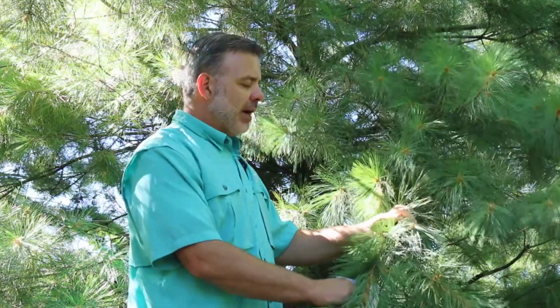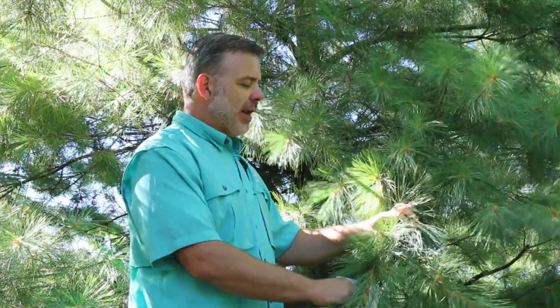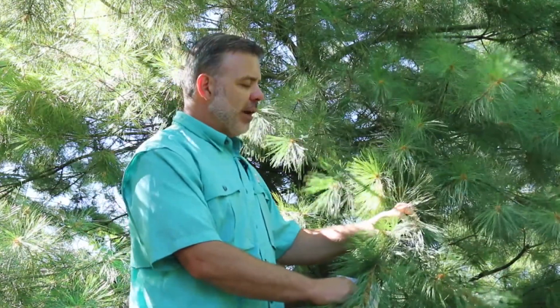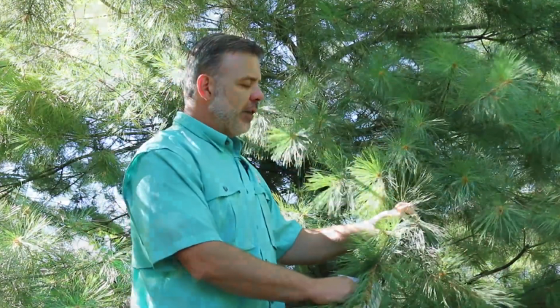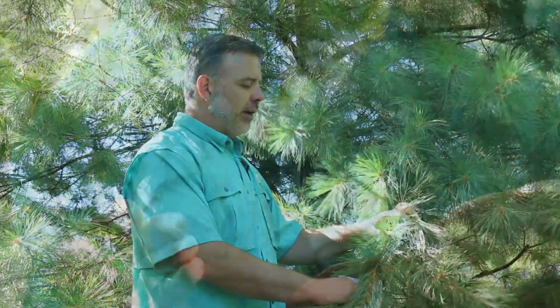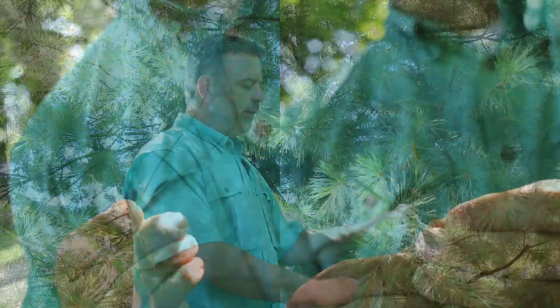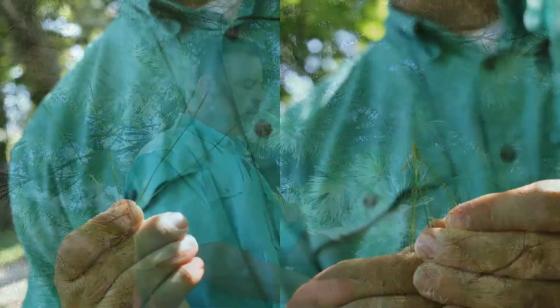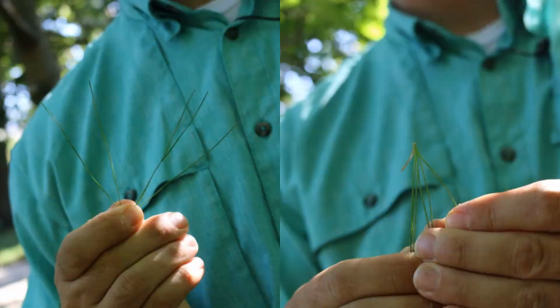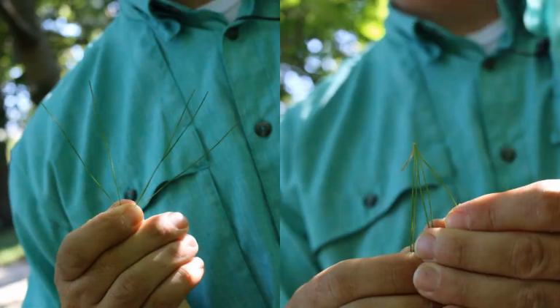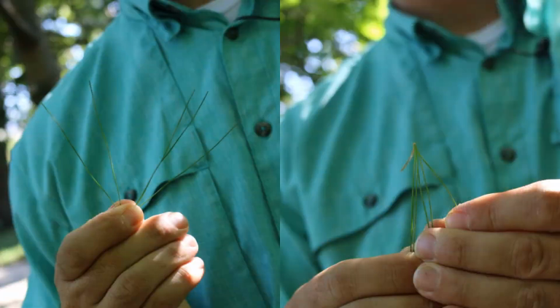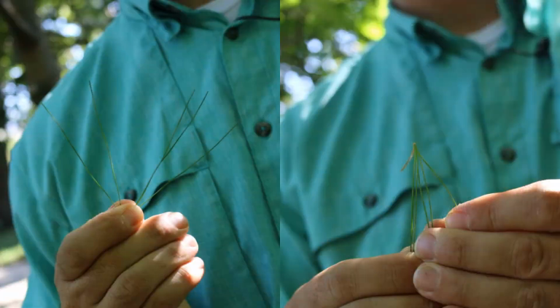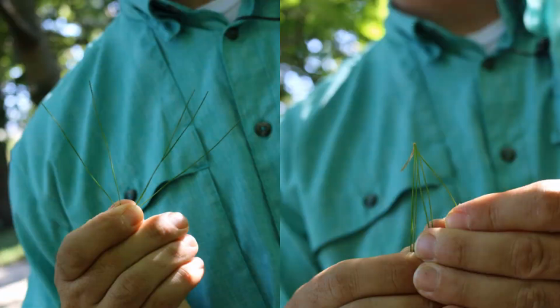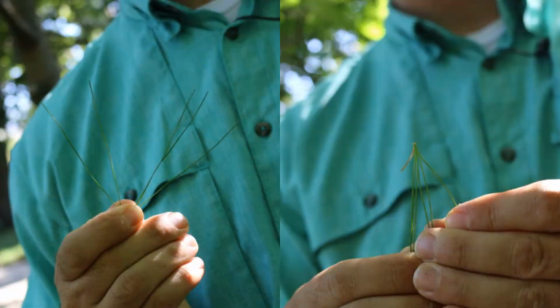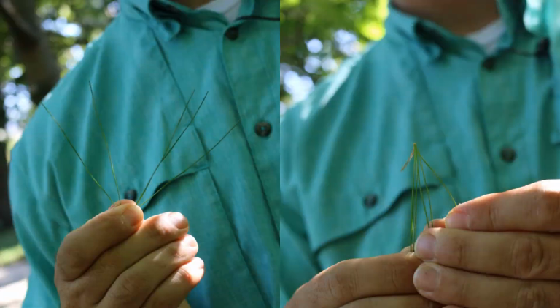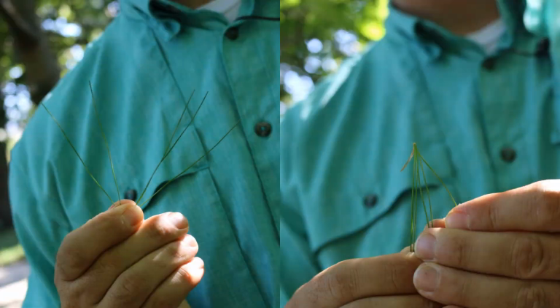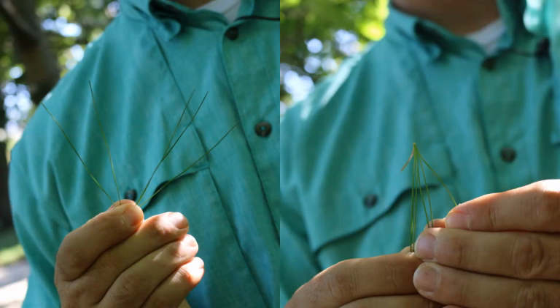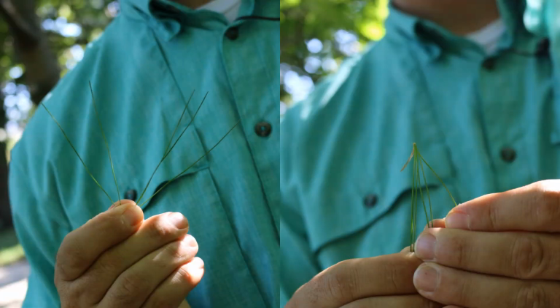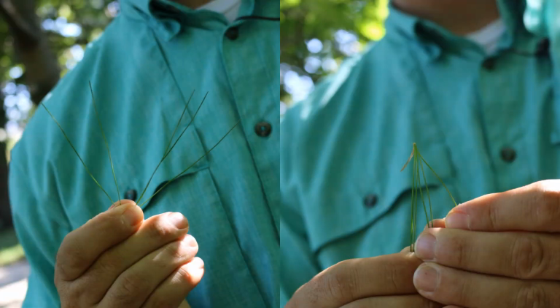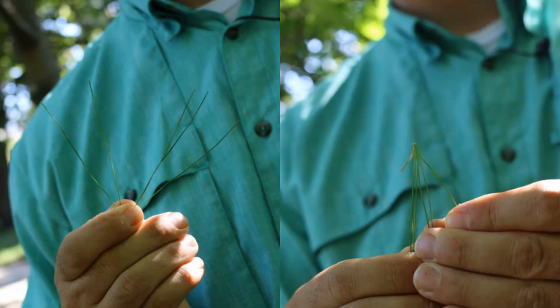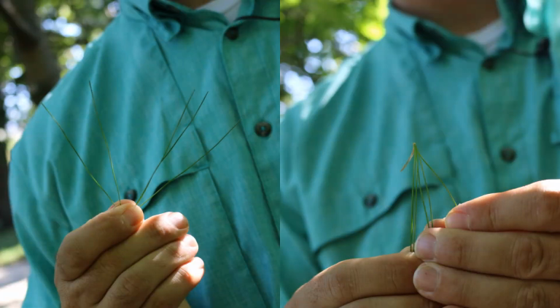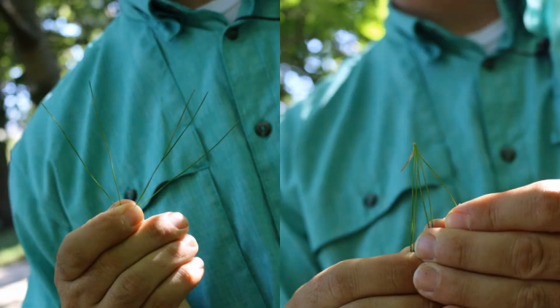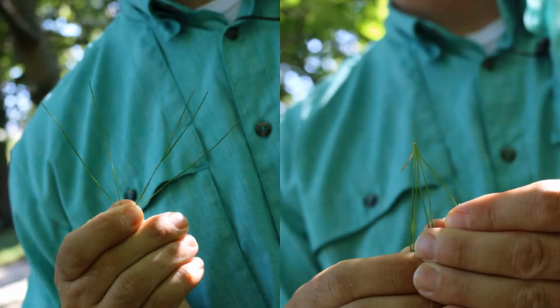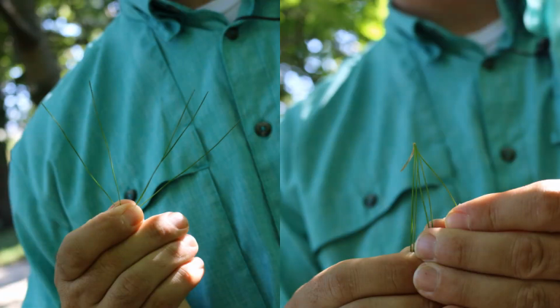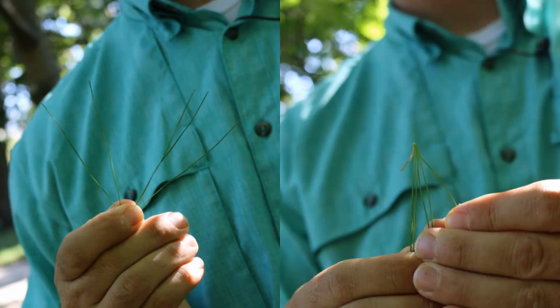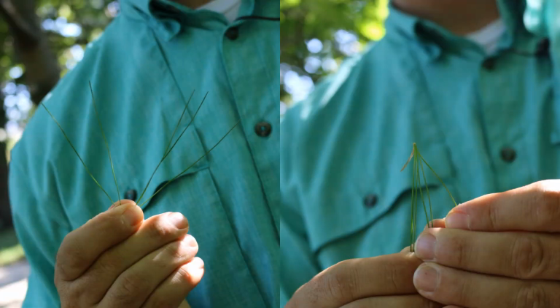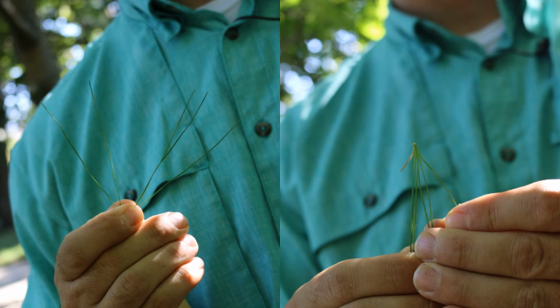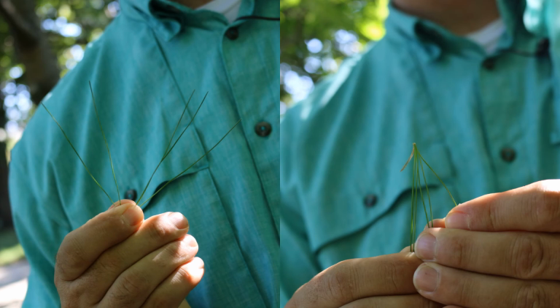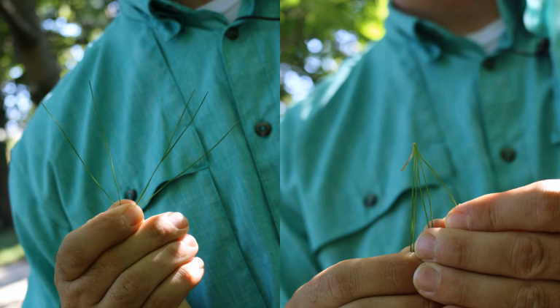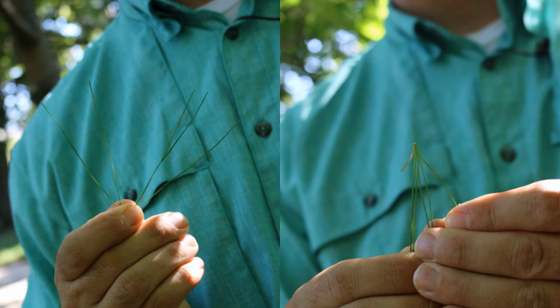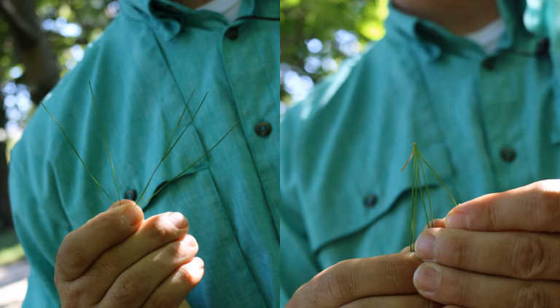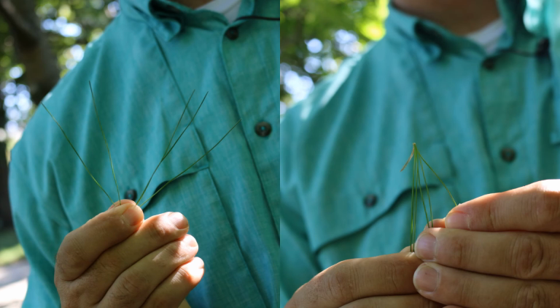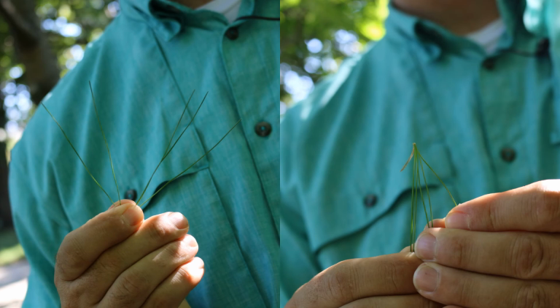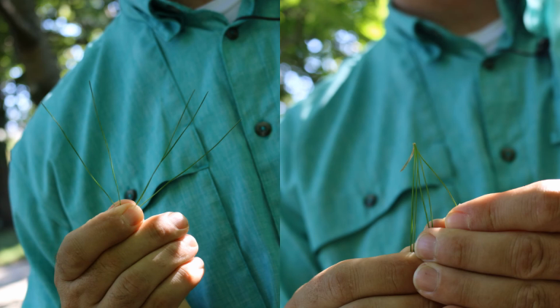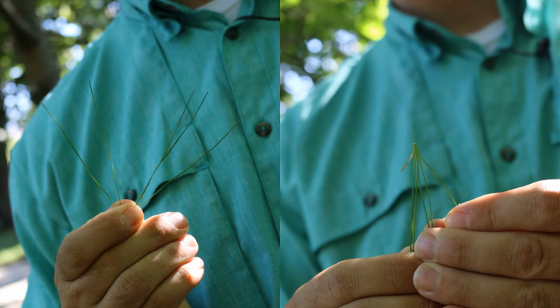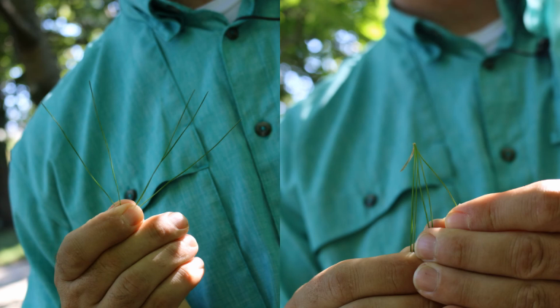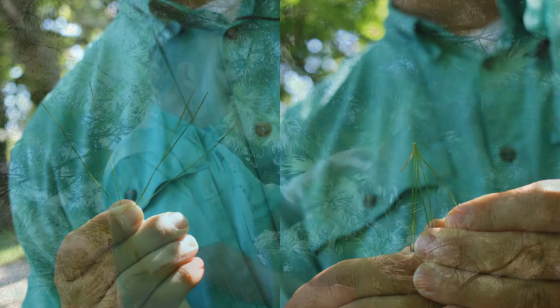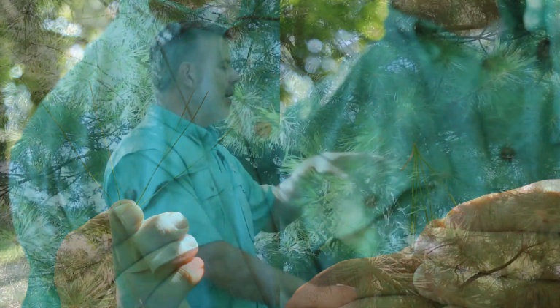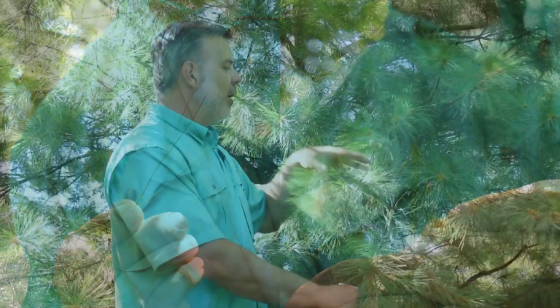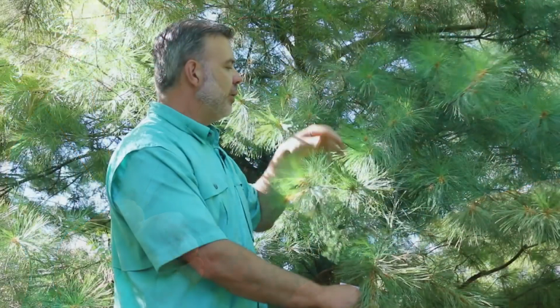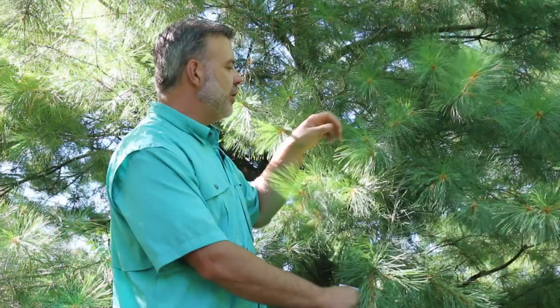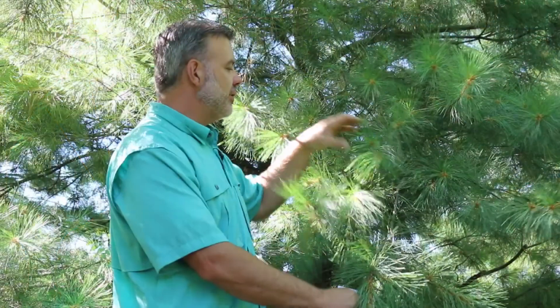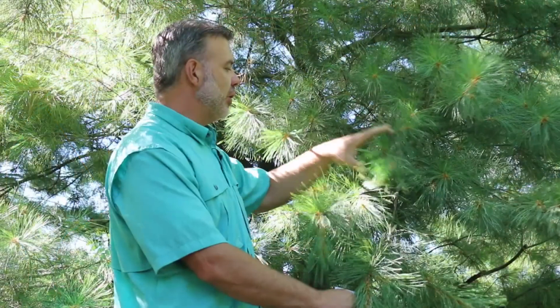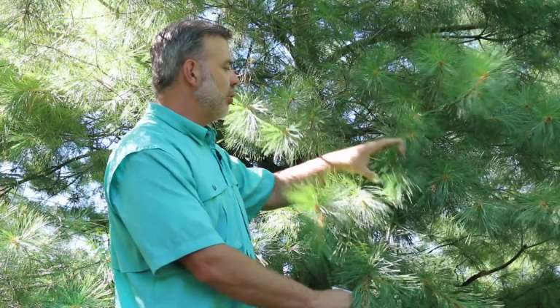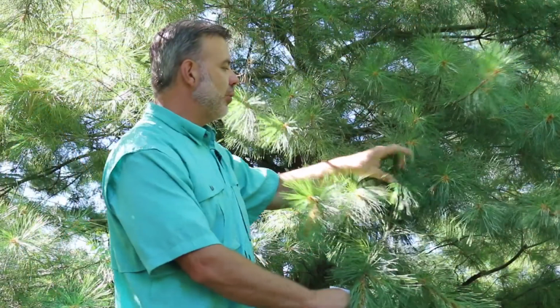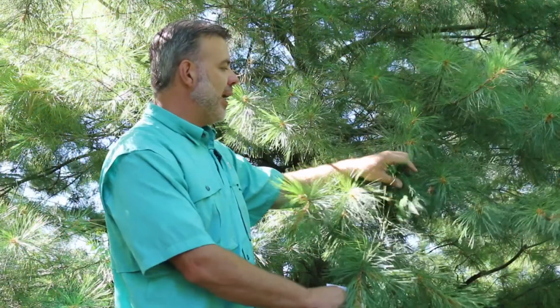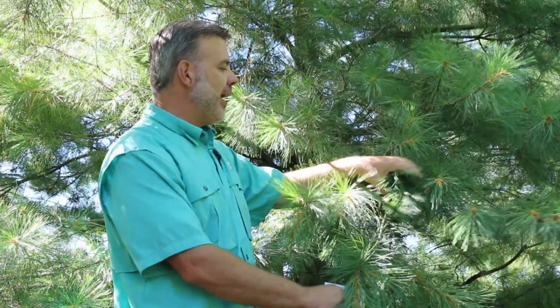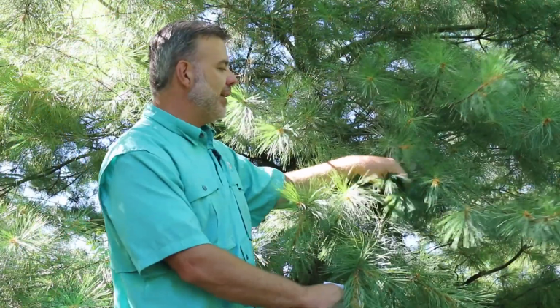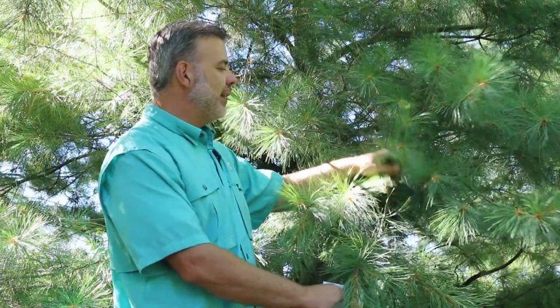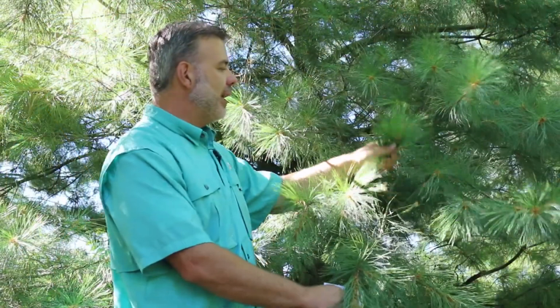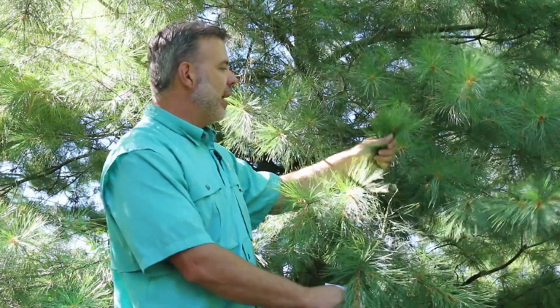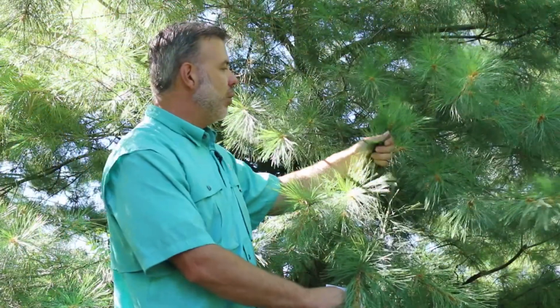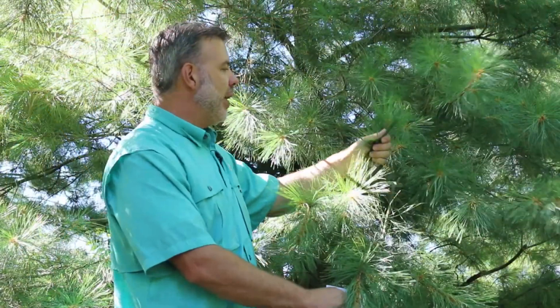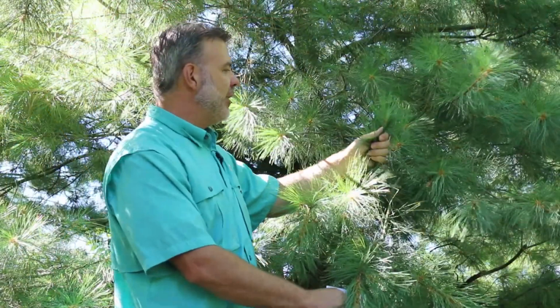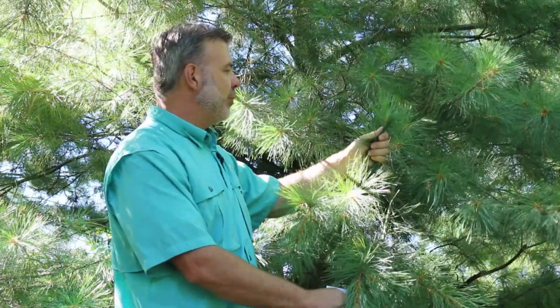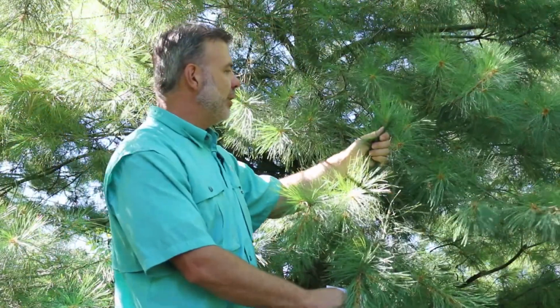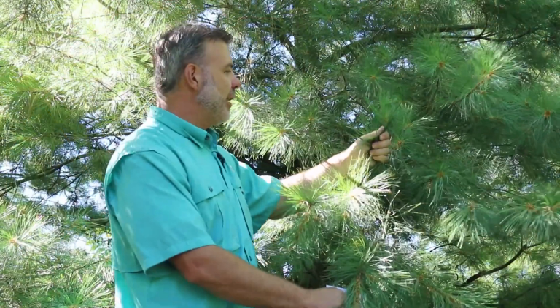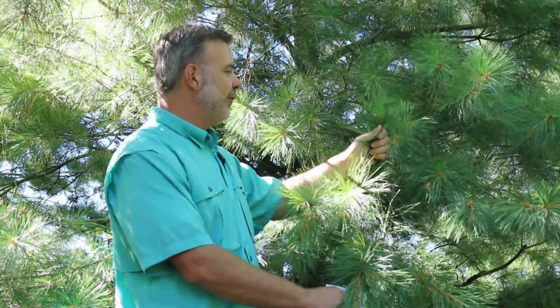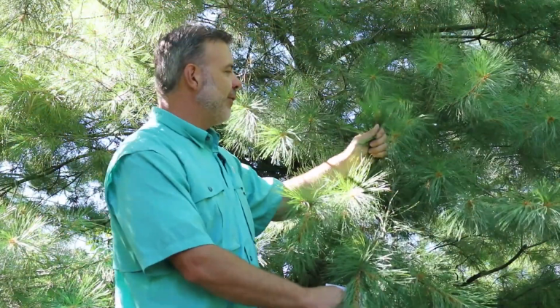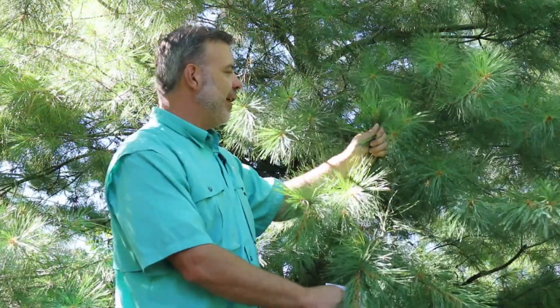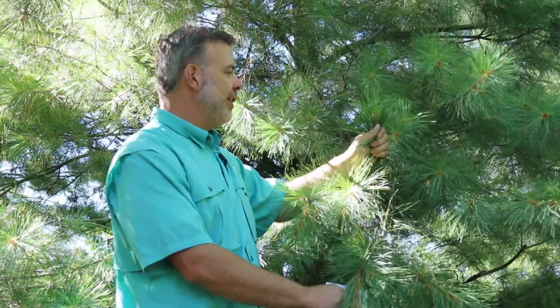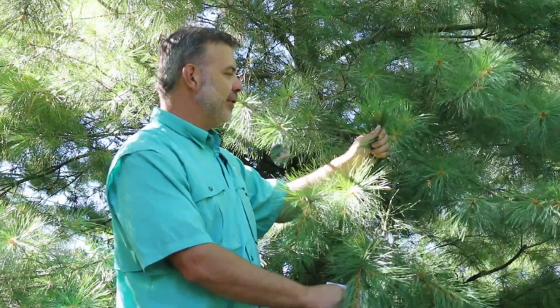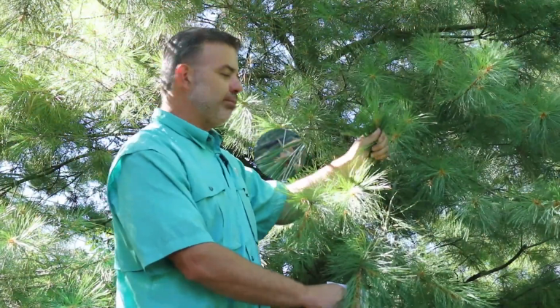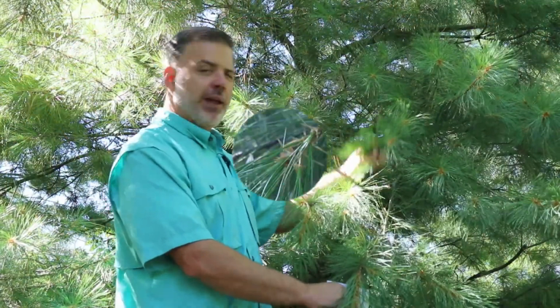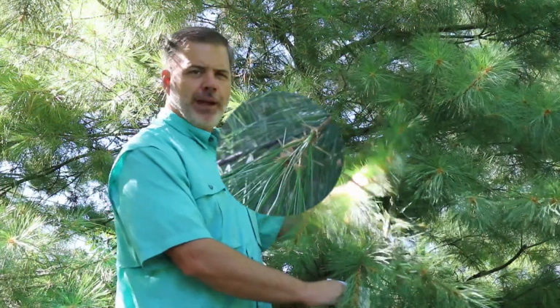The needles are in bundles or fascicles of five, which is a great way to identify this plant.